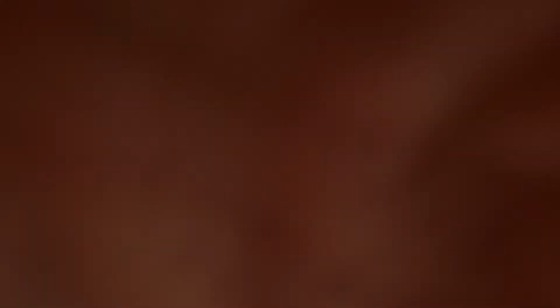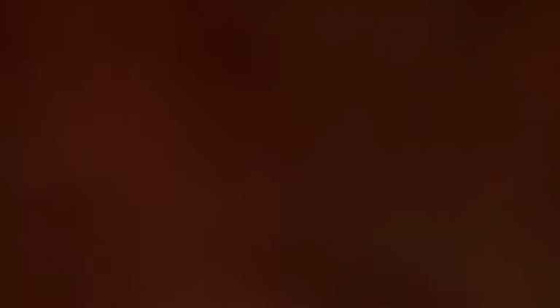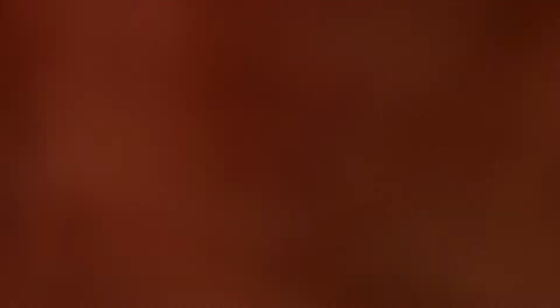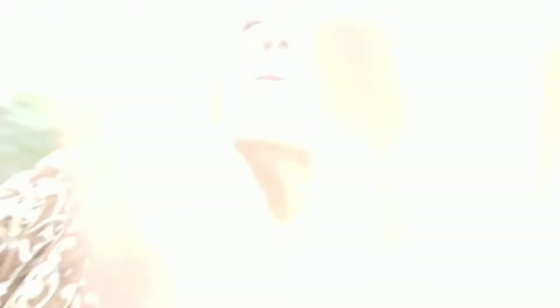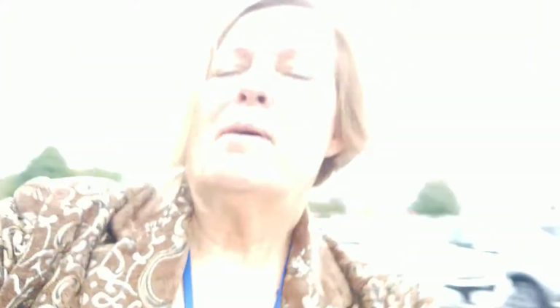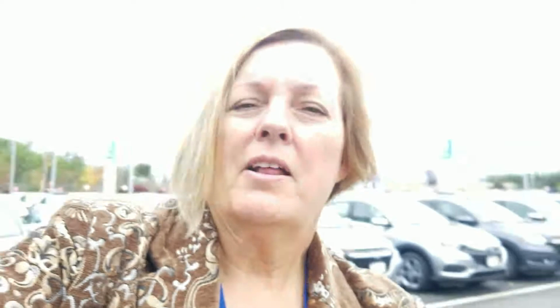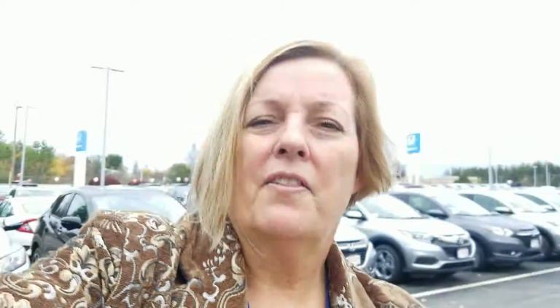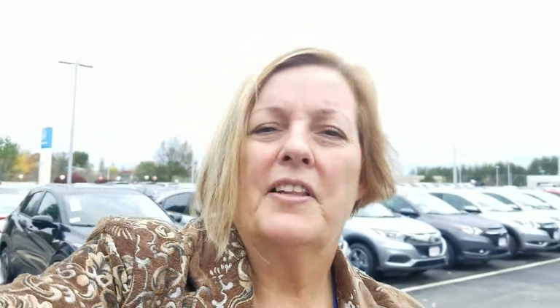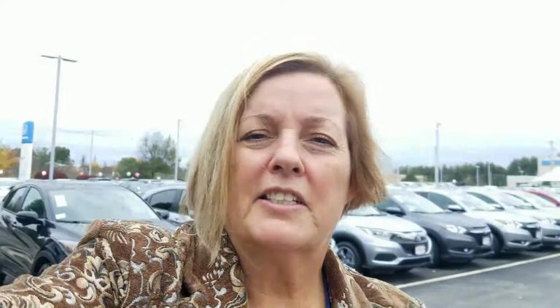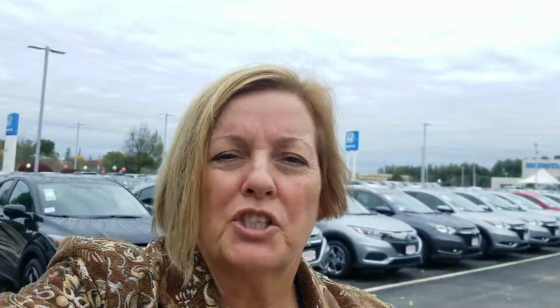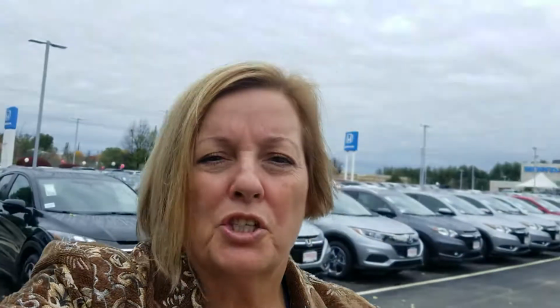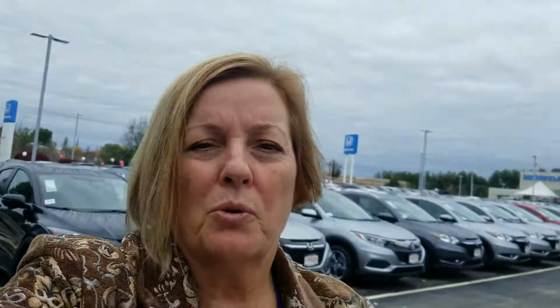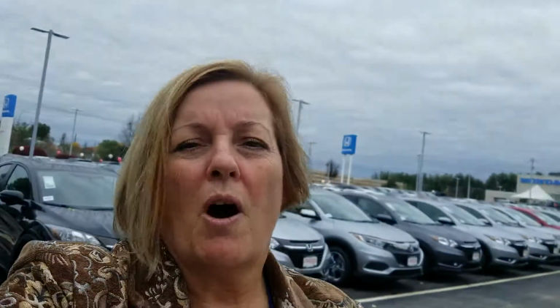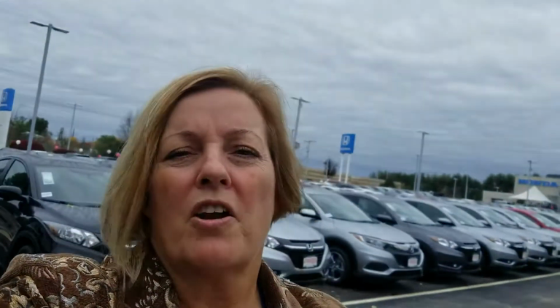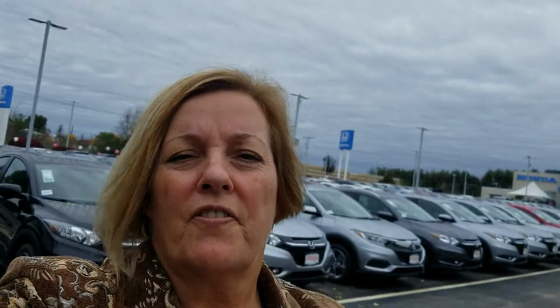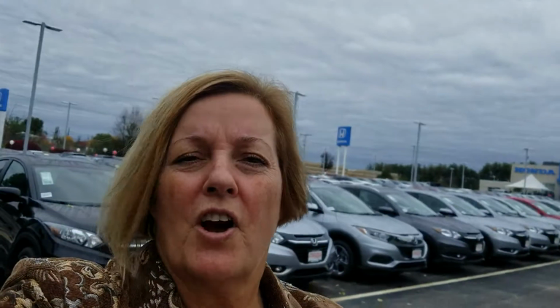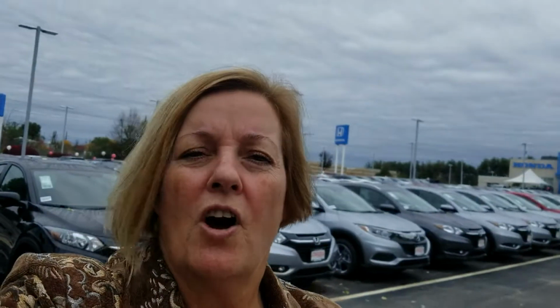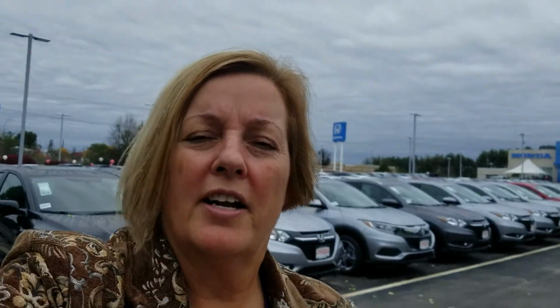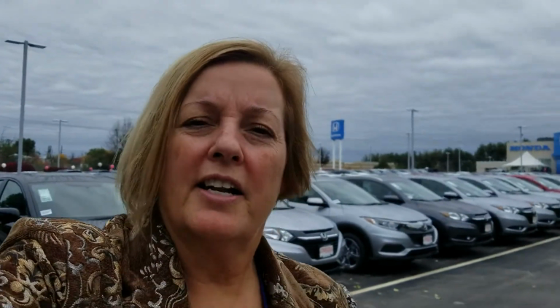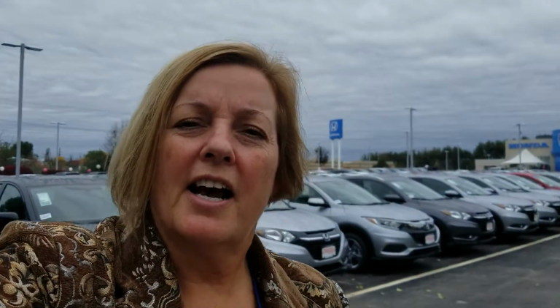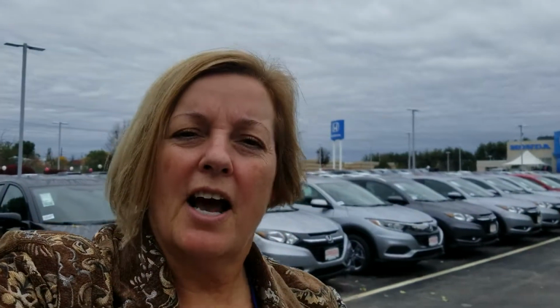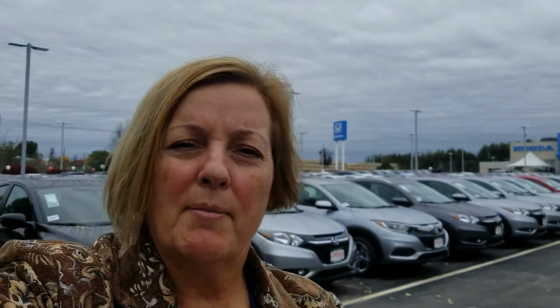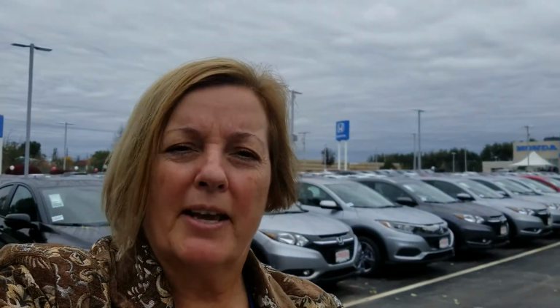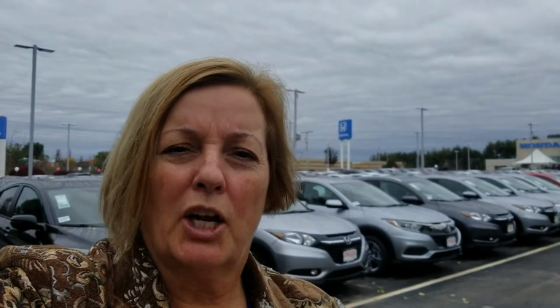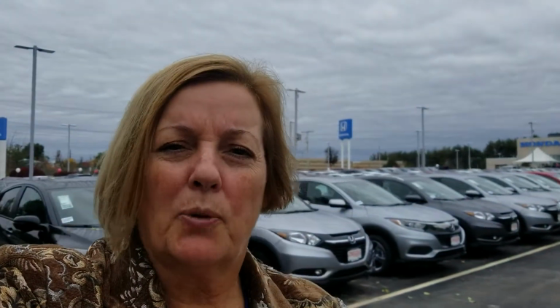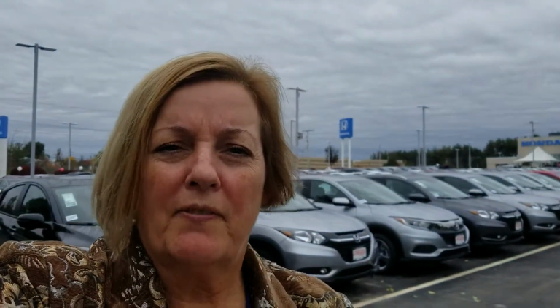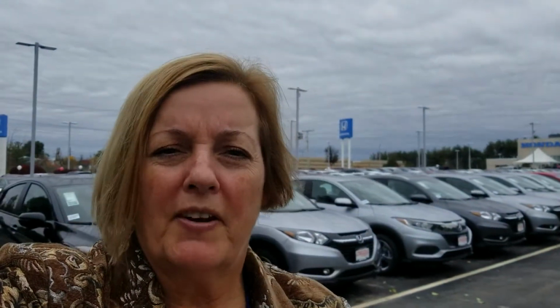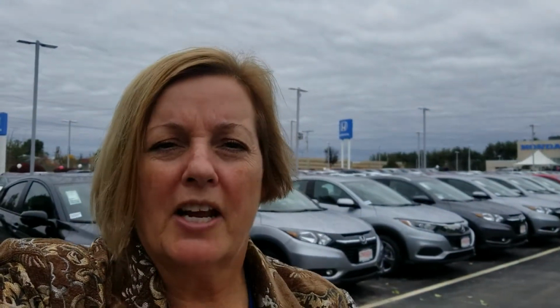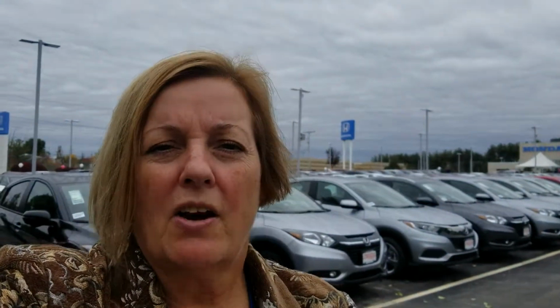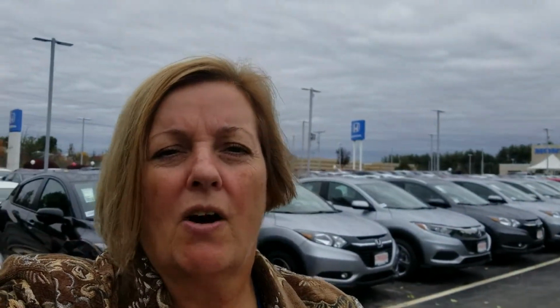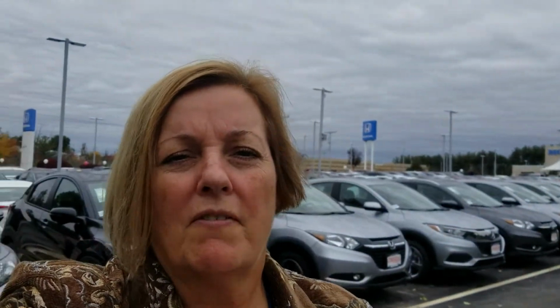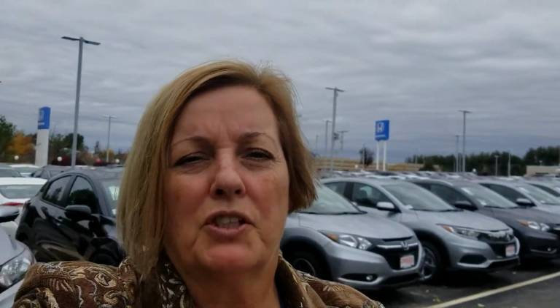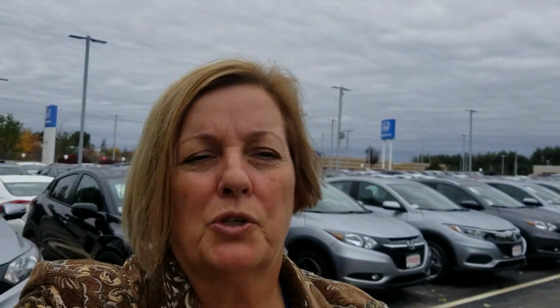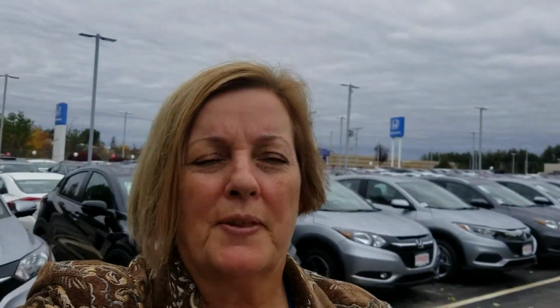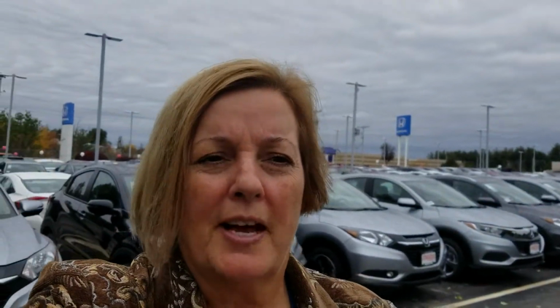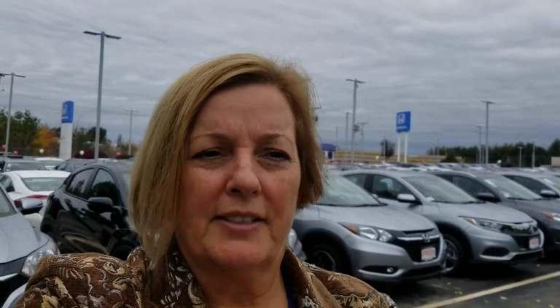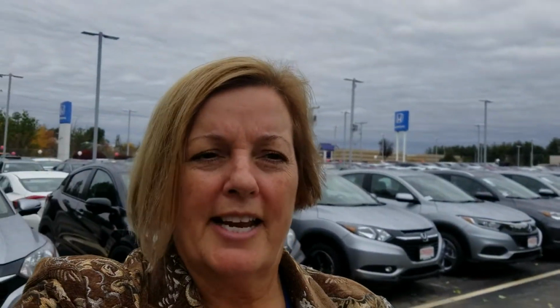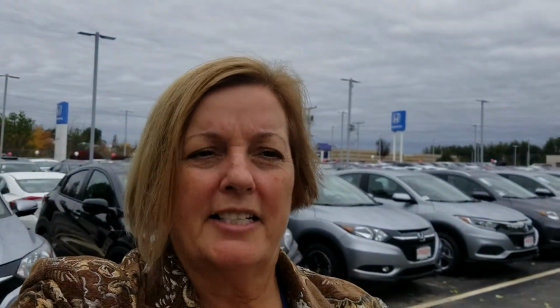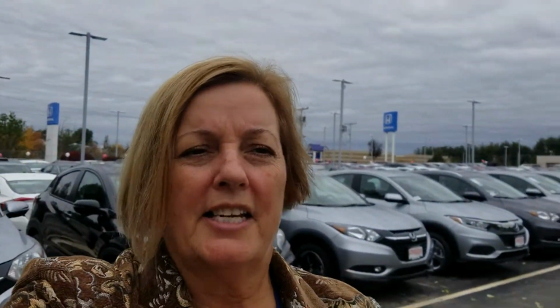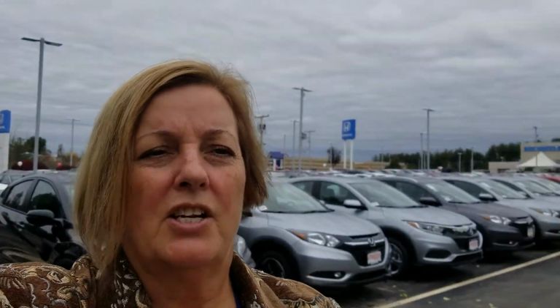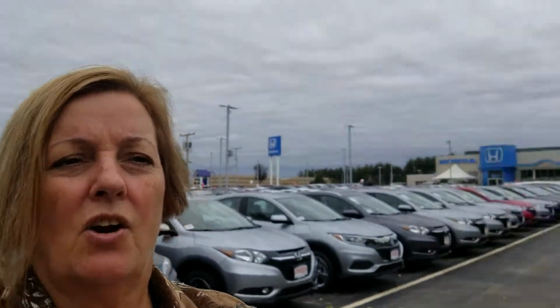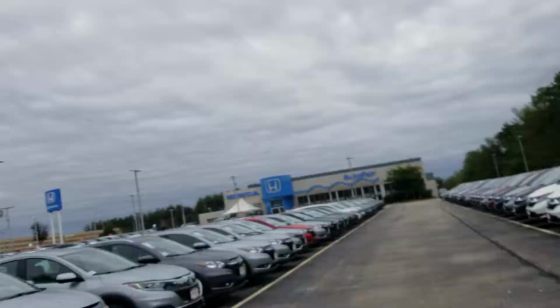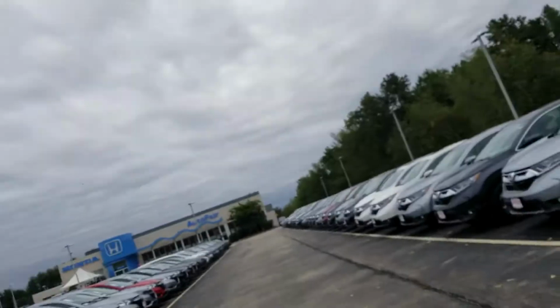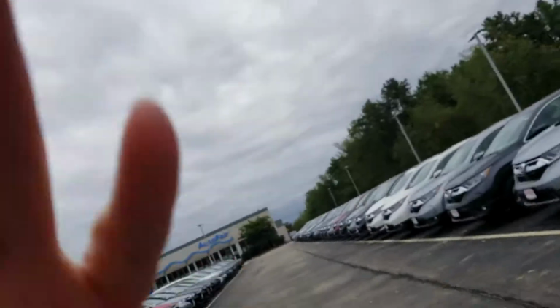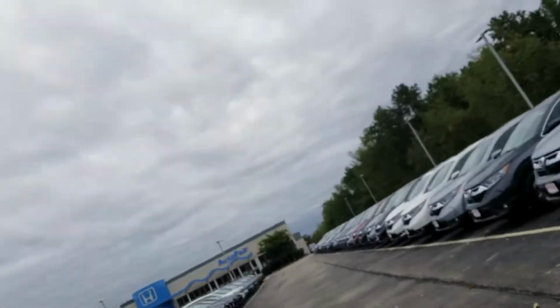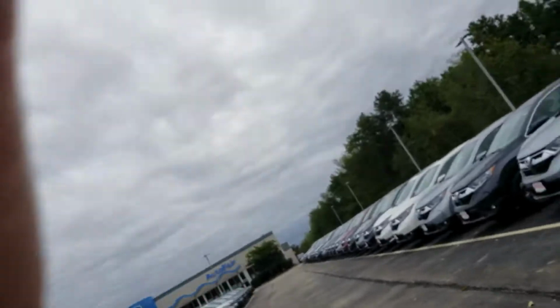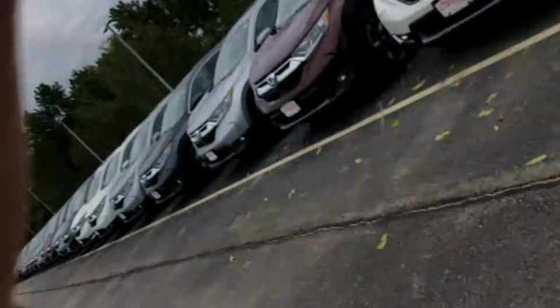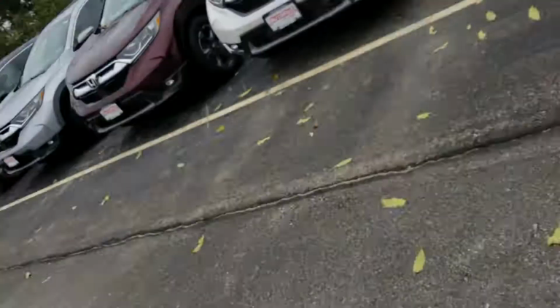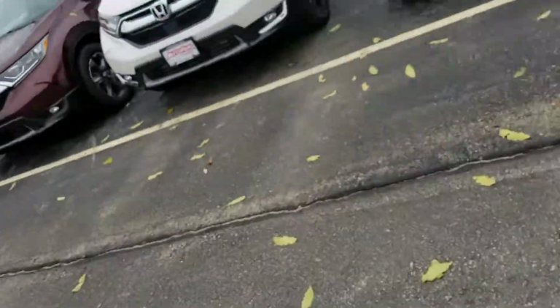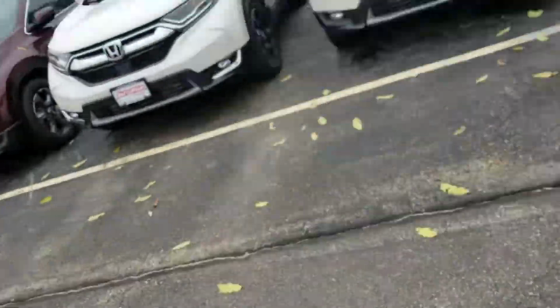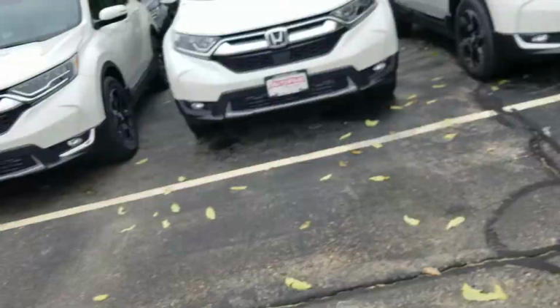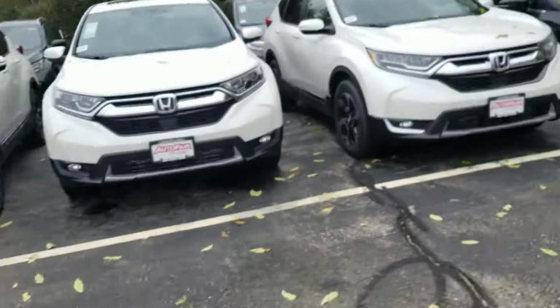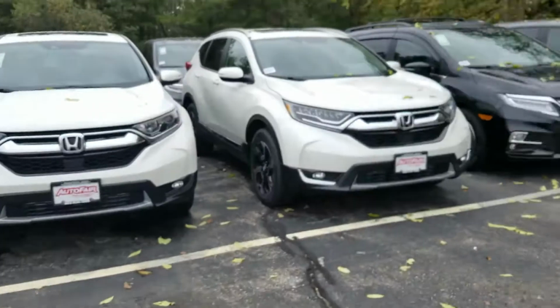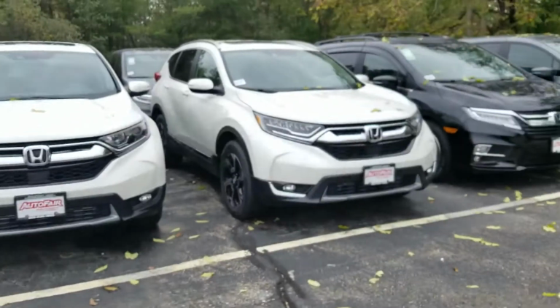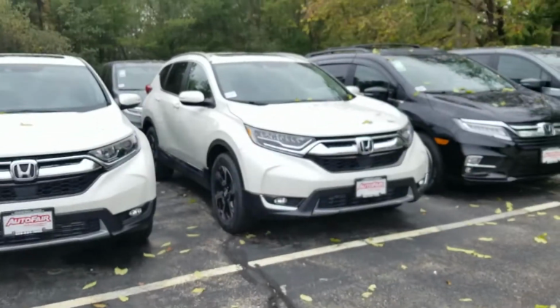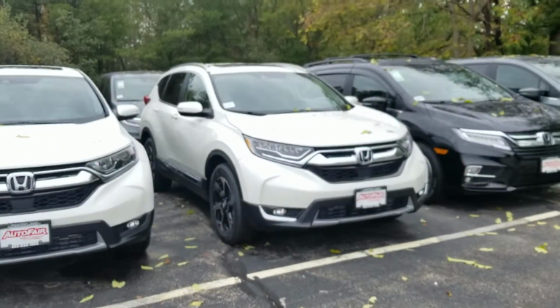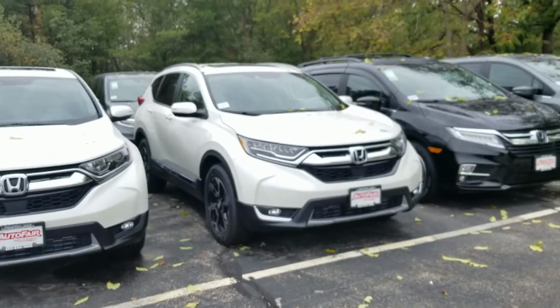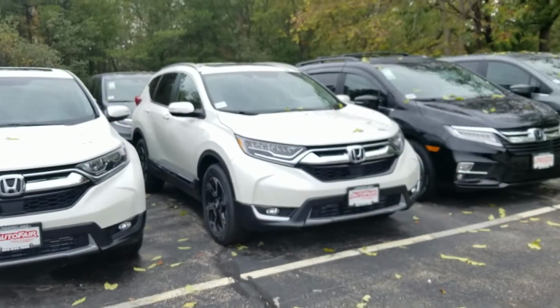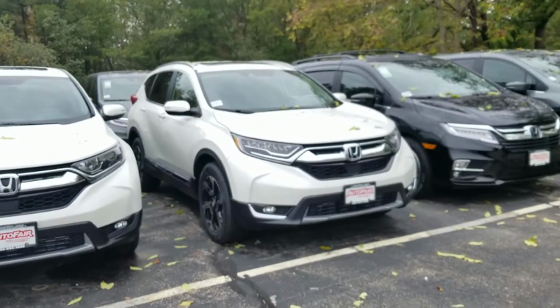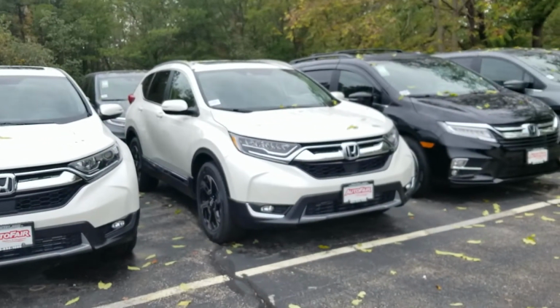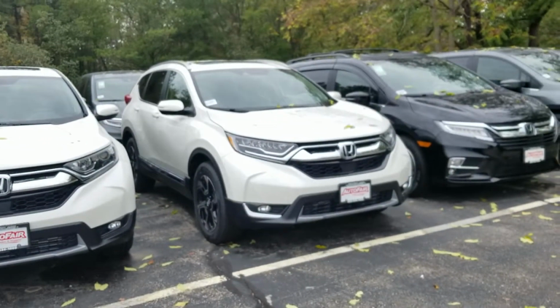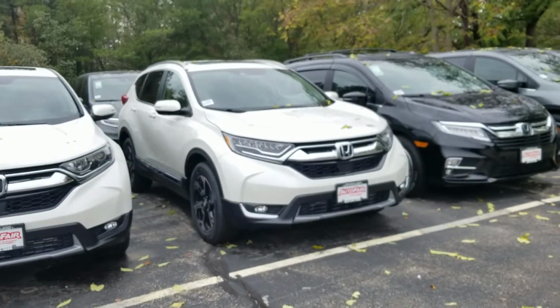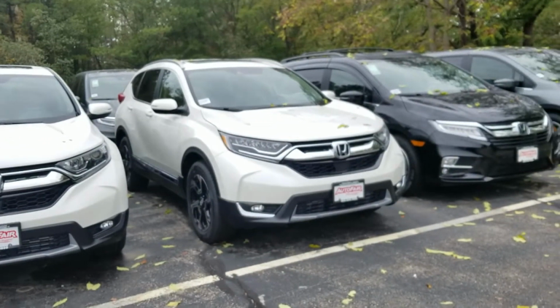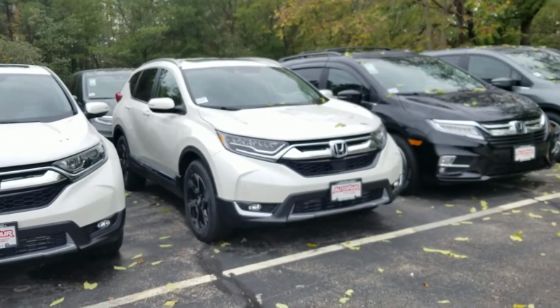Hi Bill, this is Sue from Autofill Honda. I'm making a quick video of this 2018 Honda CR-V Touring.